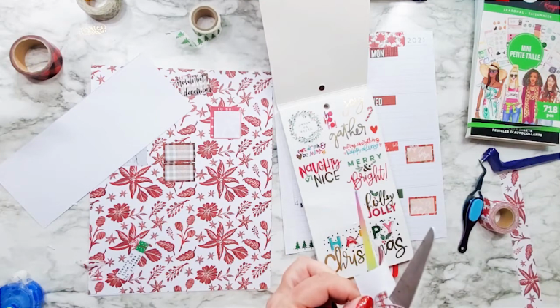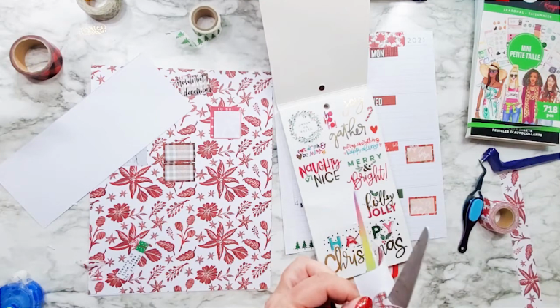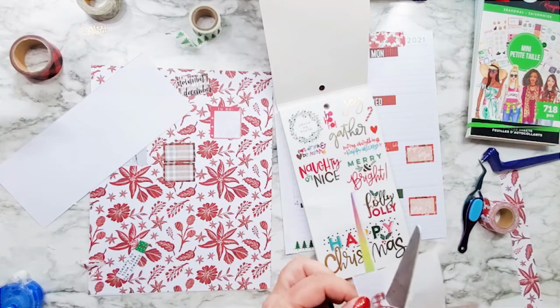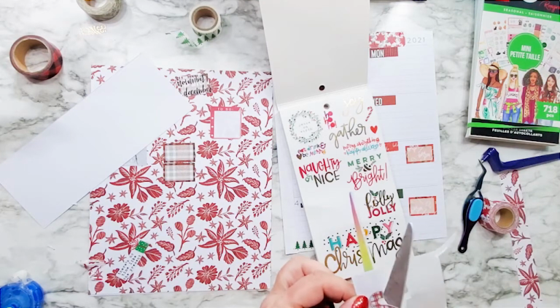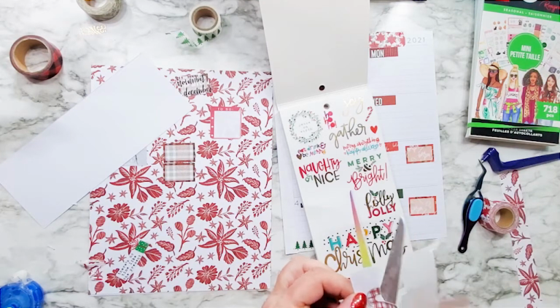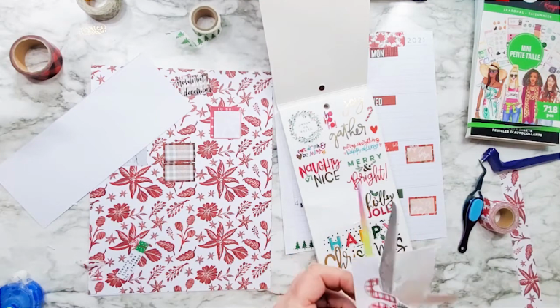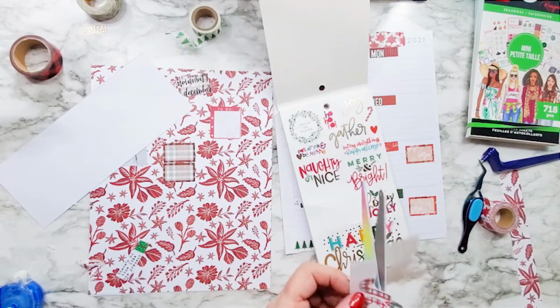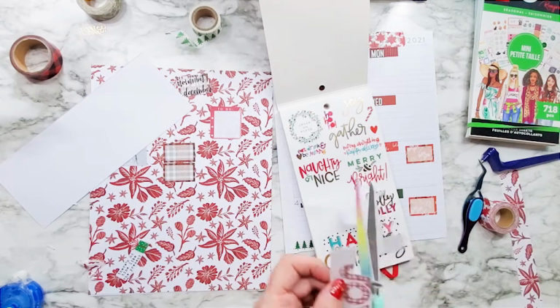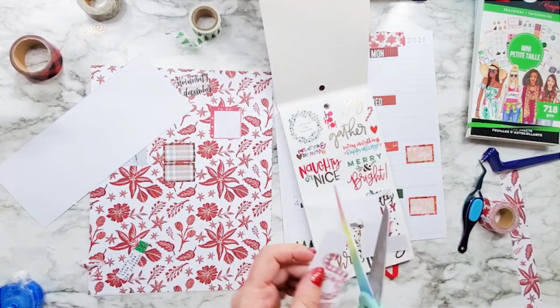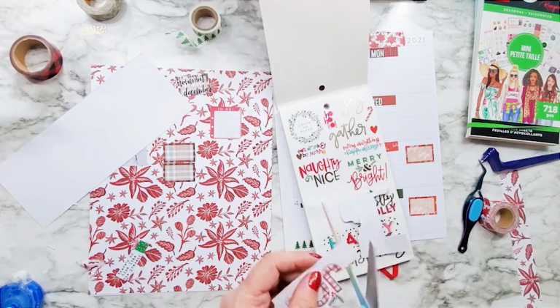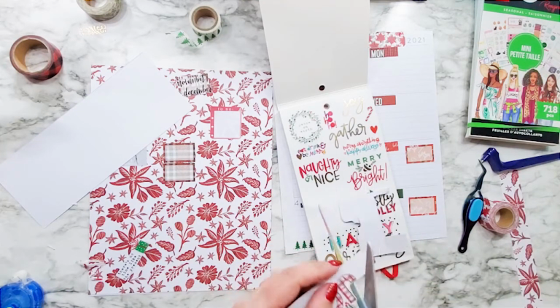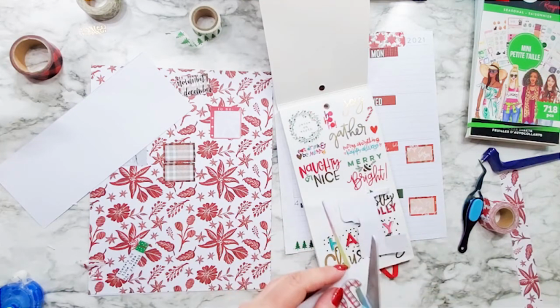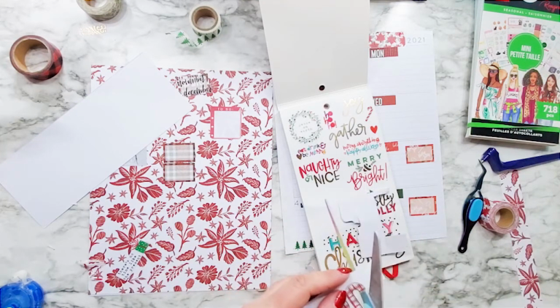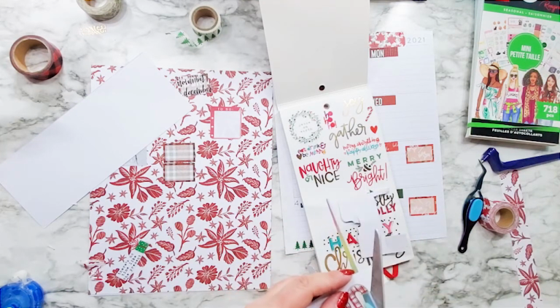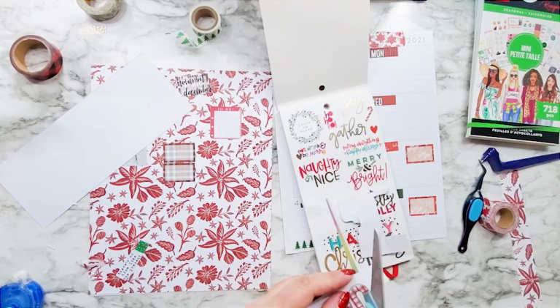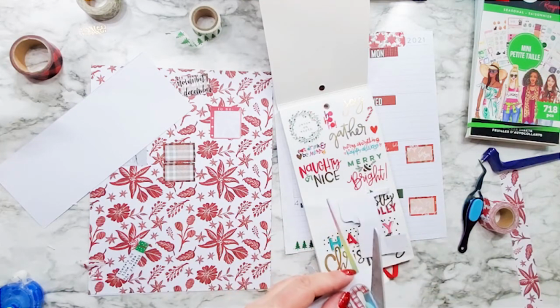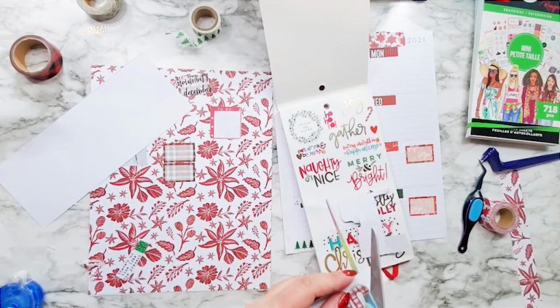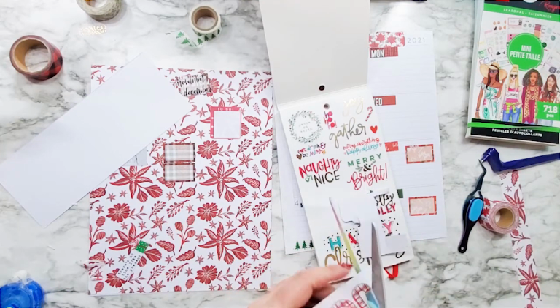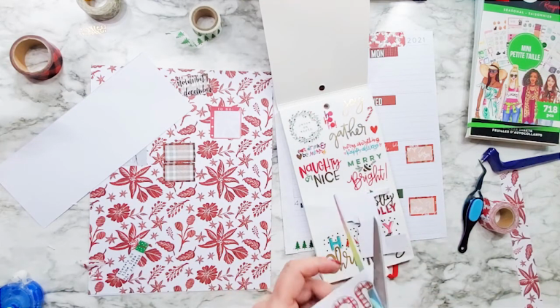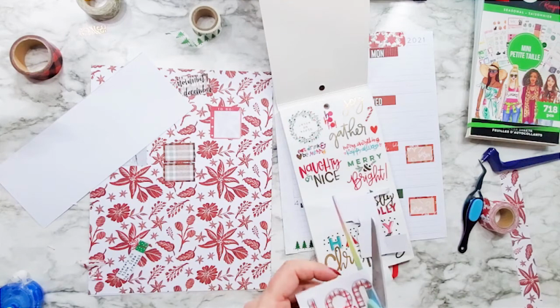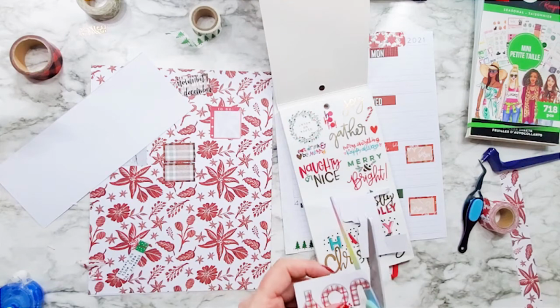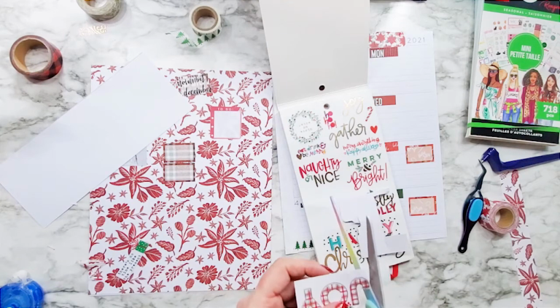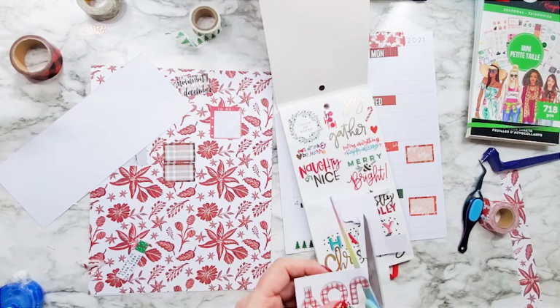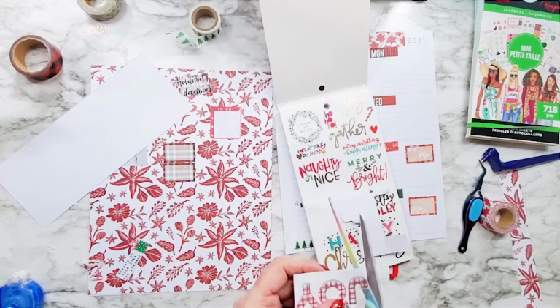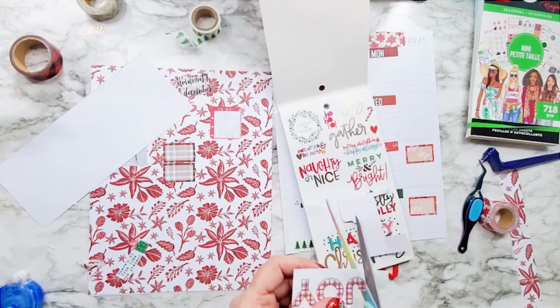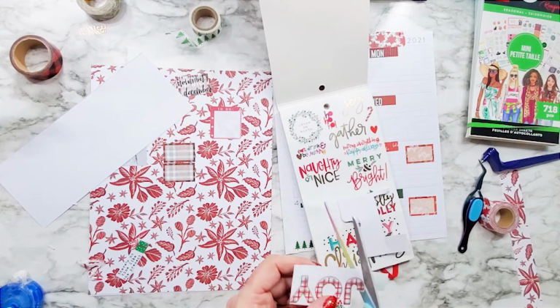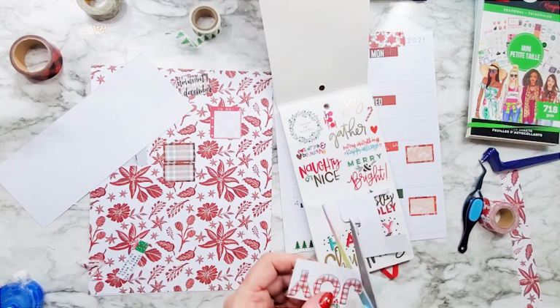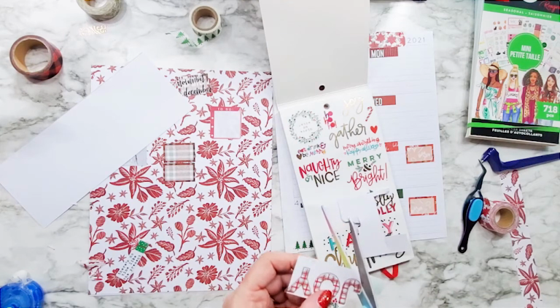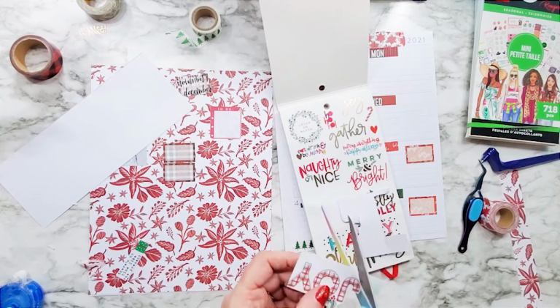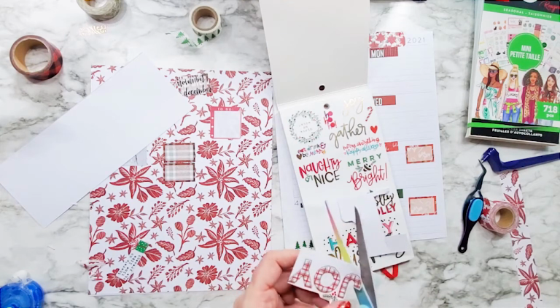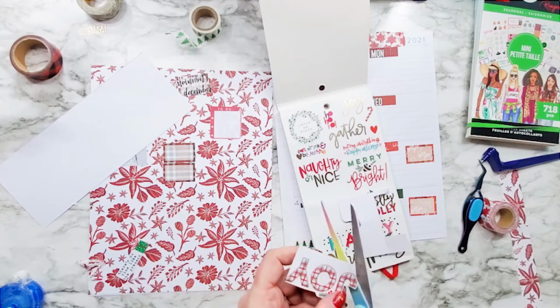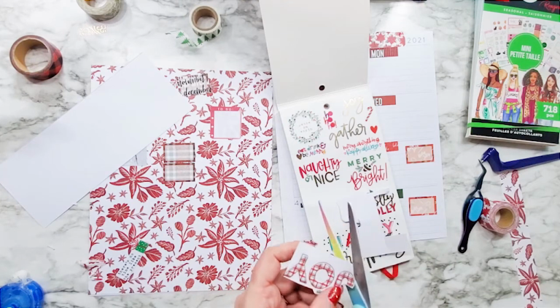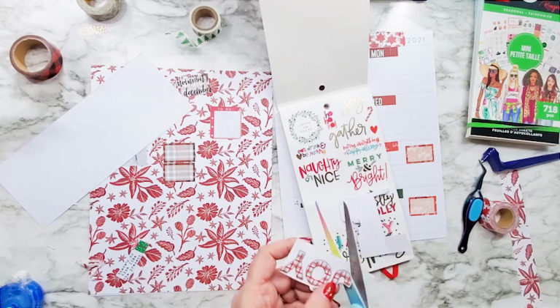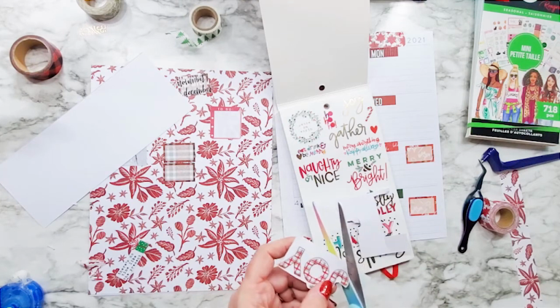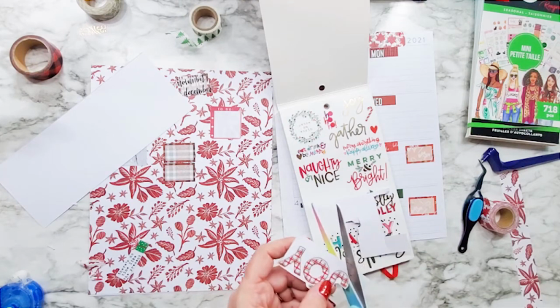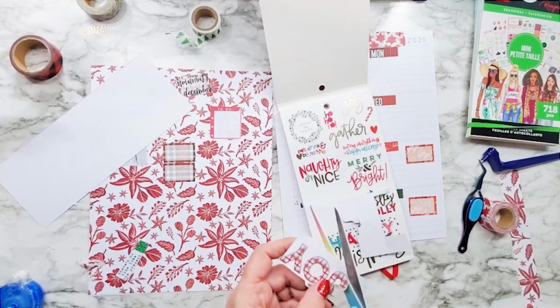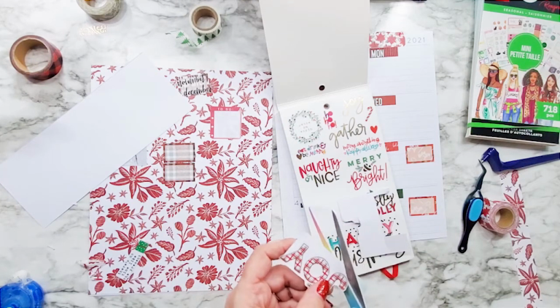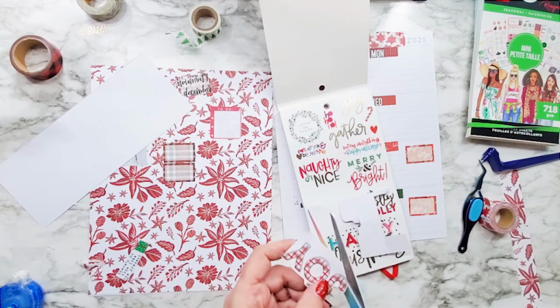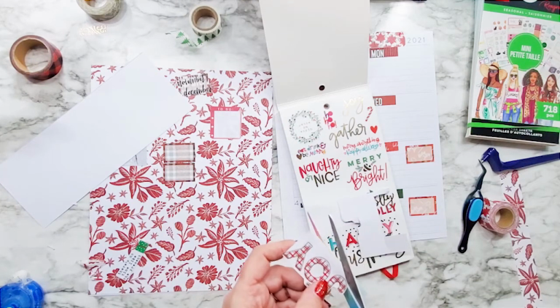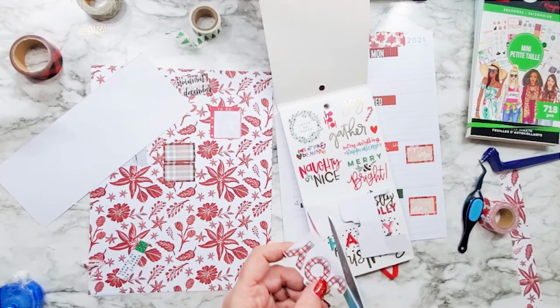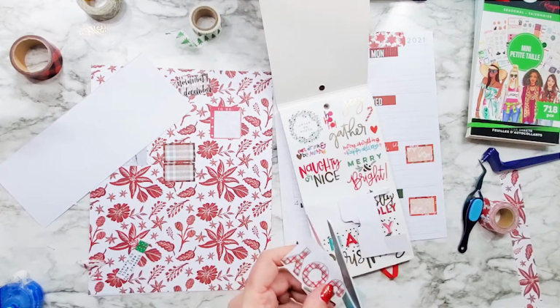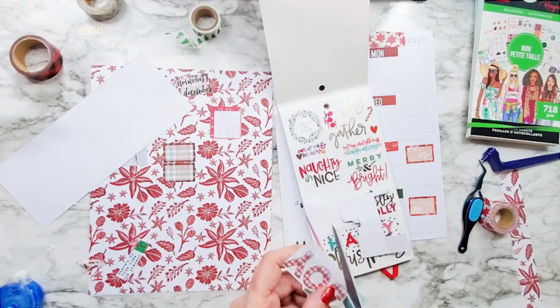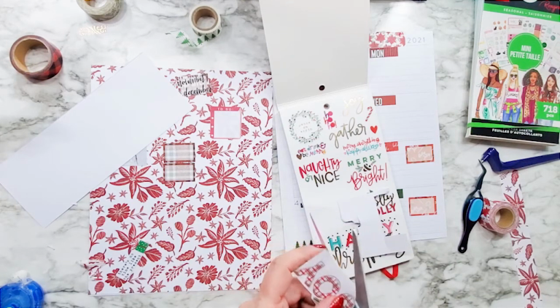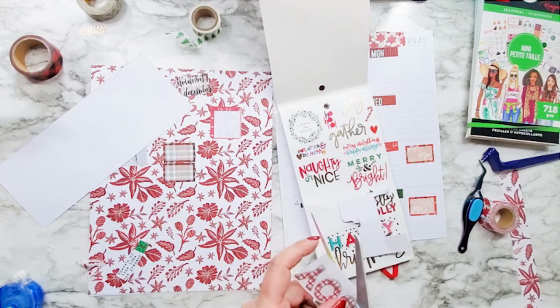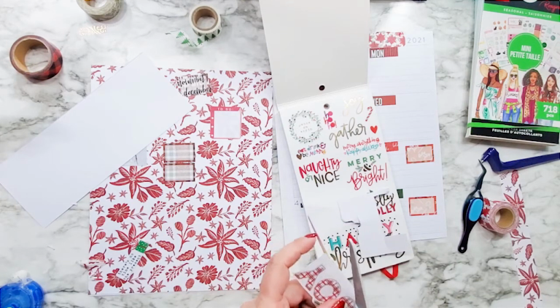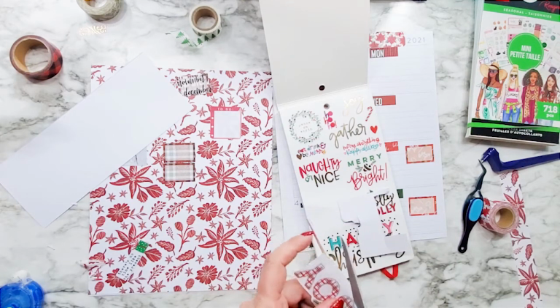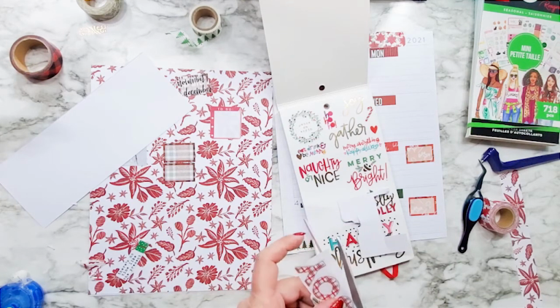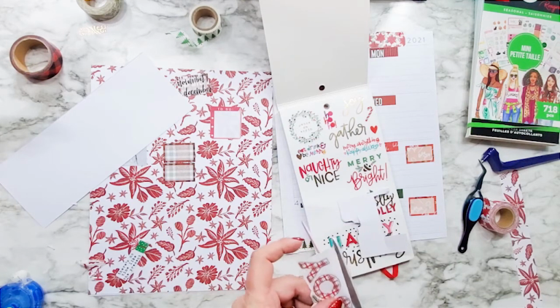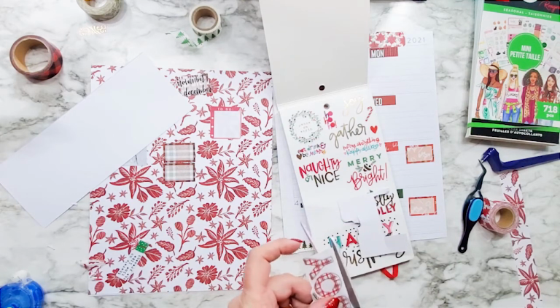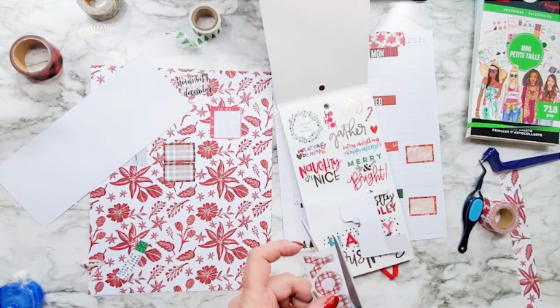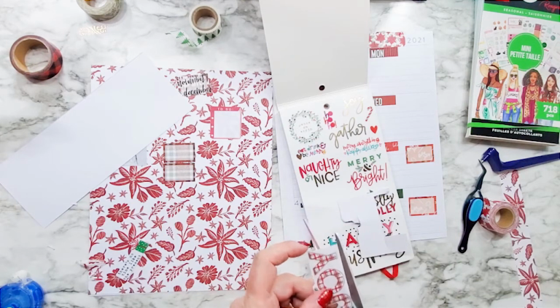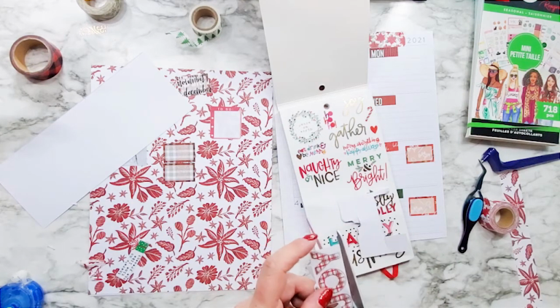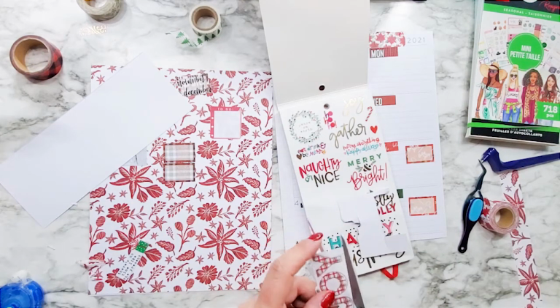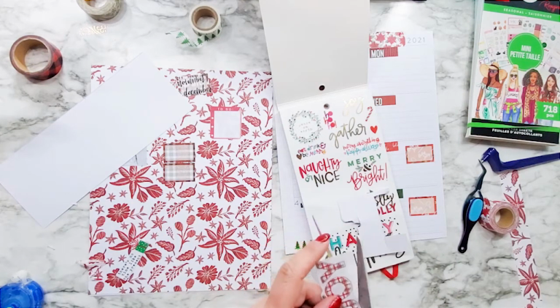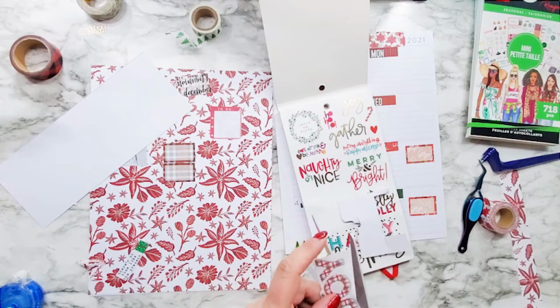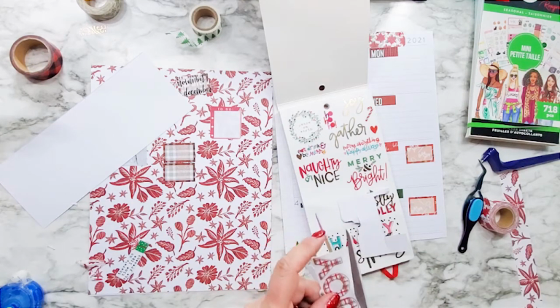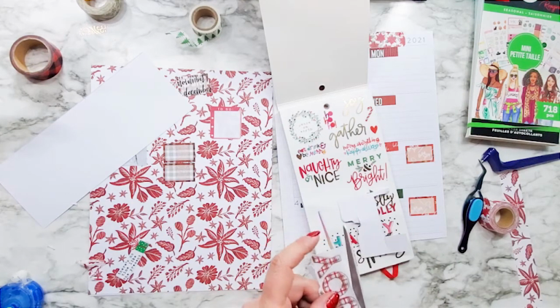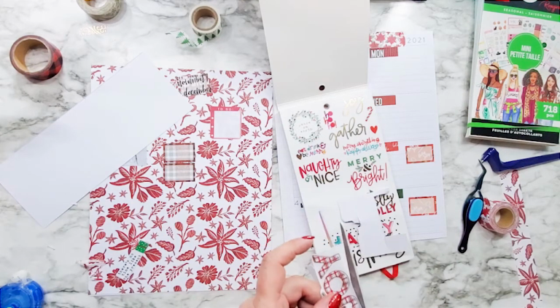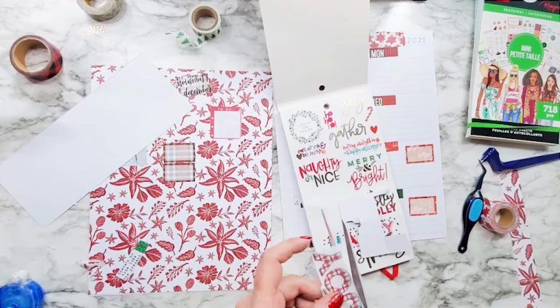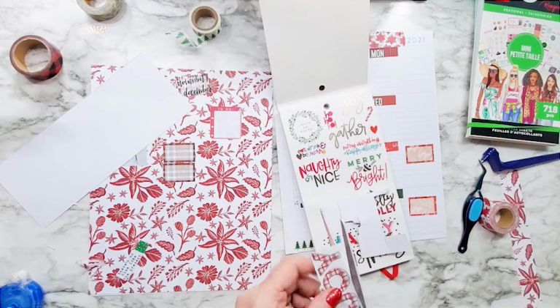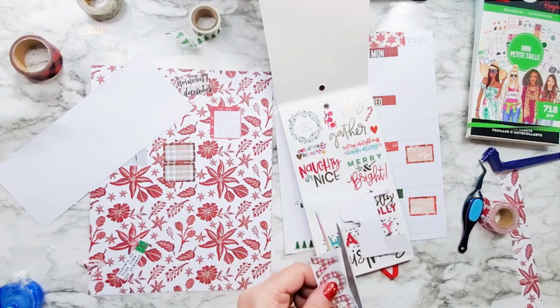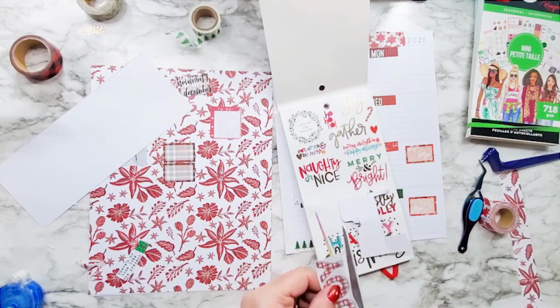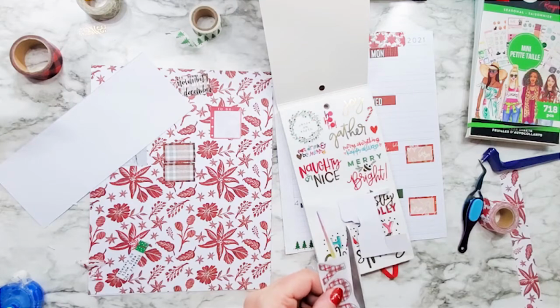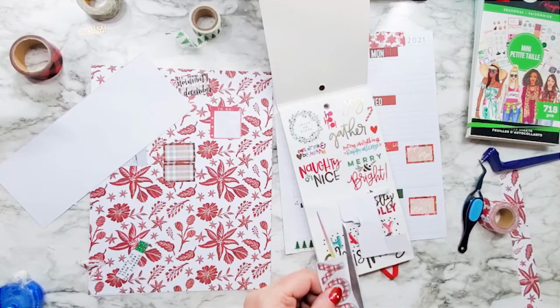I hope everyone had a good Thanksgiving and found some great deals if you needed them for Black Friday.